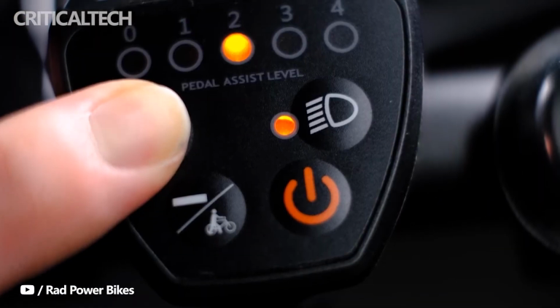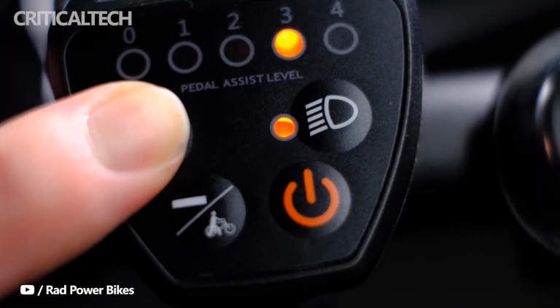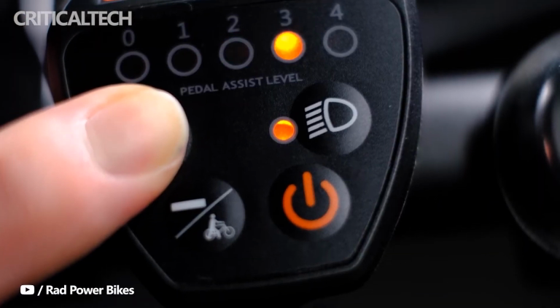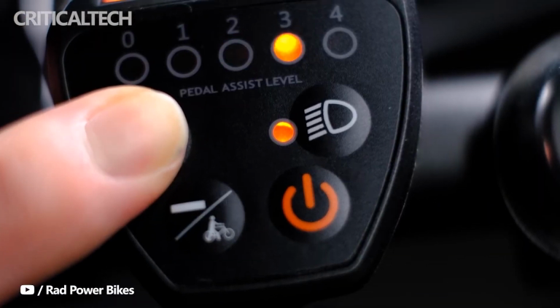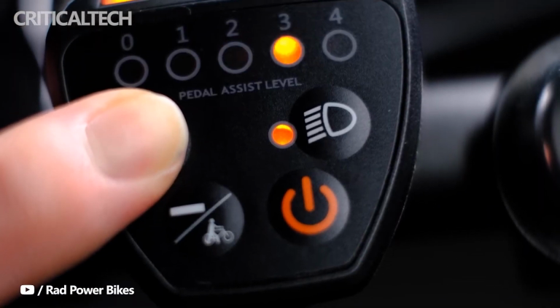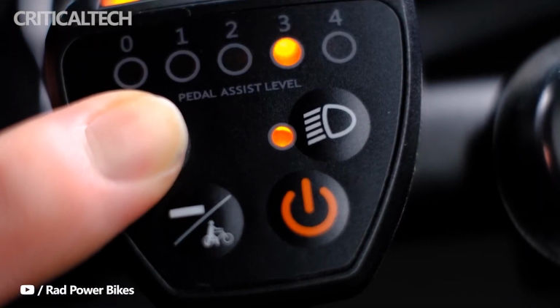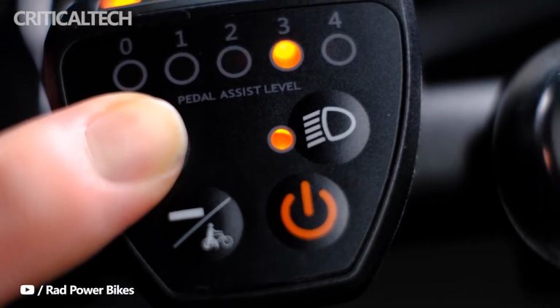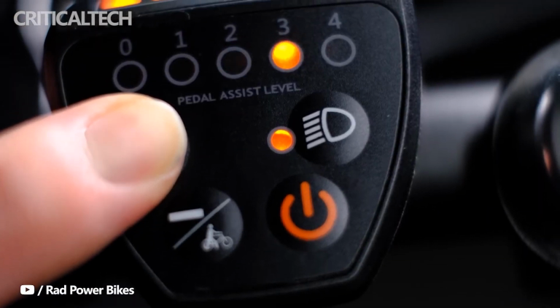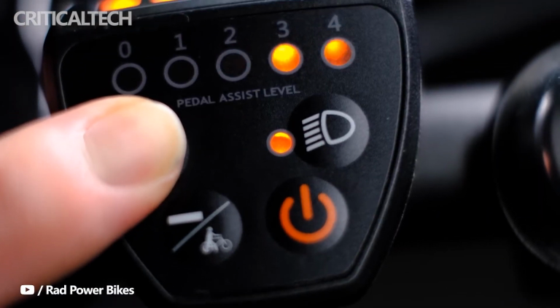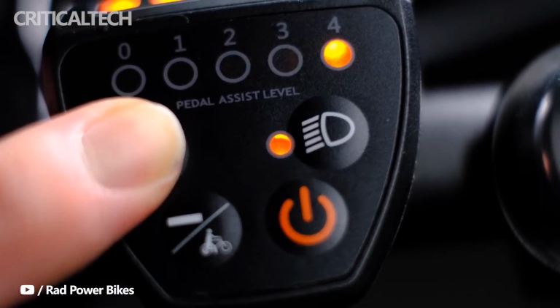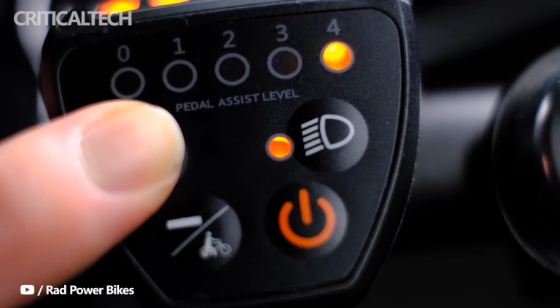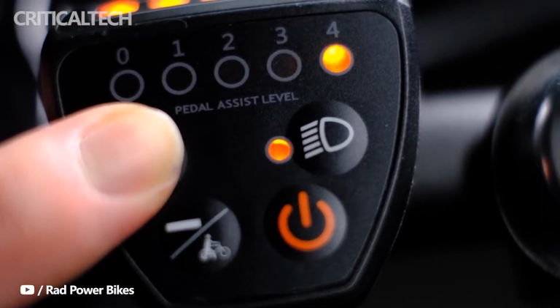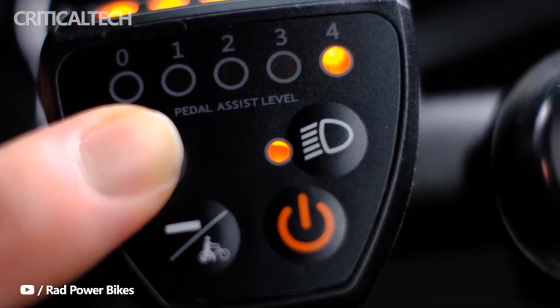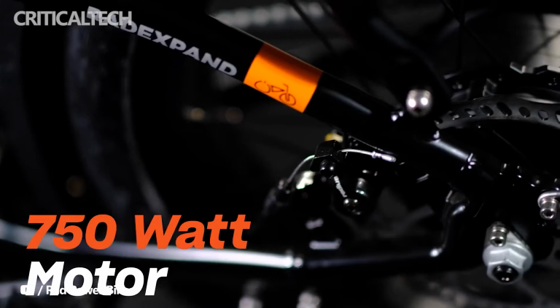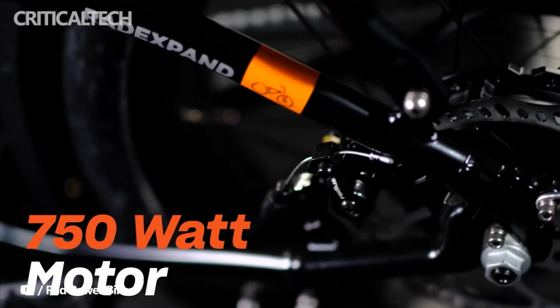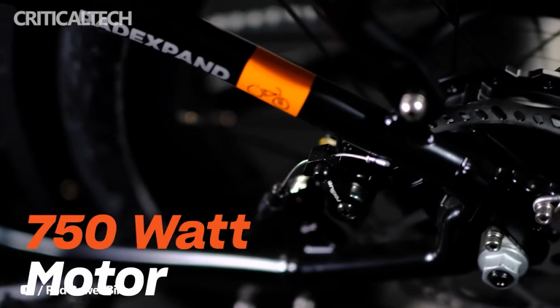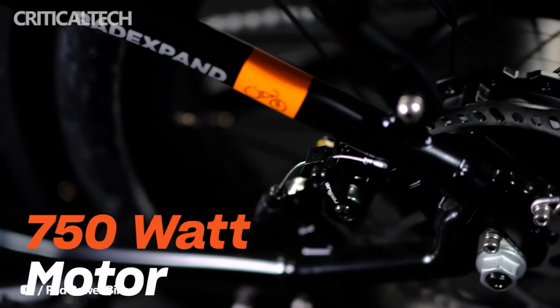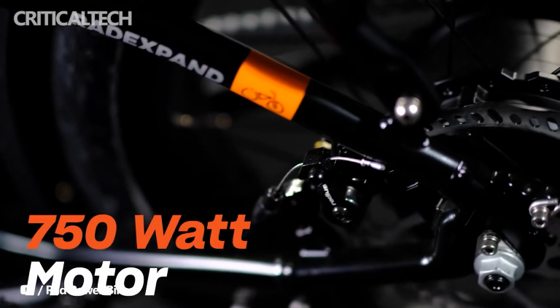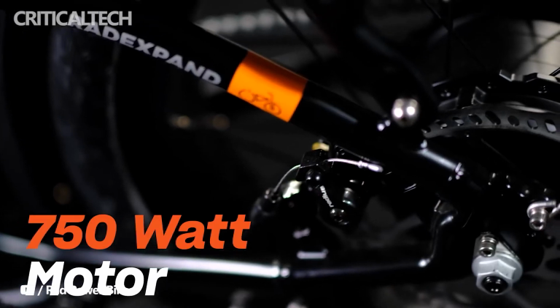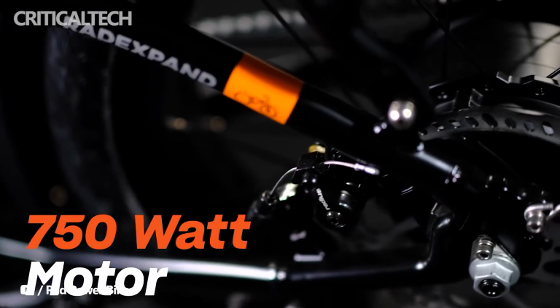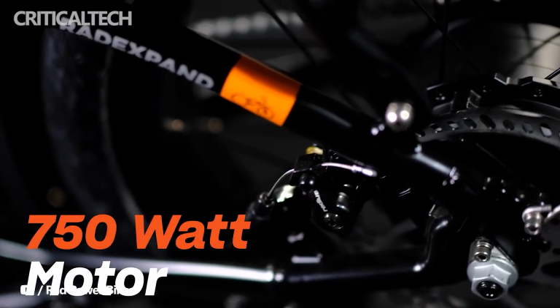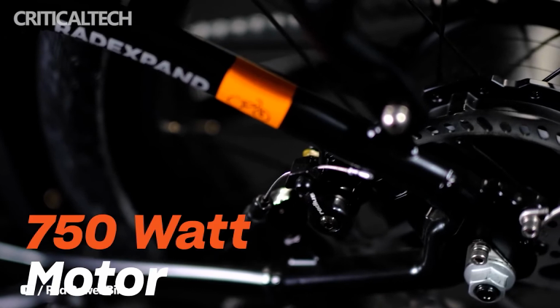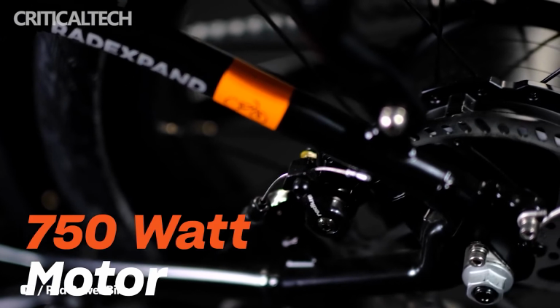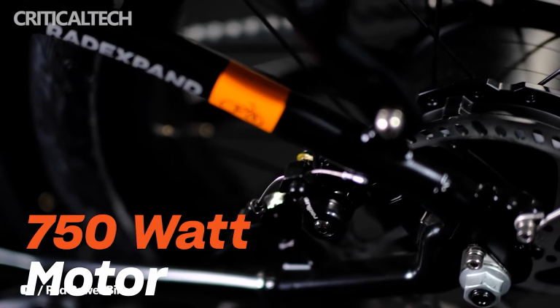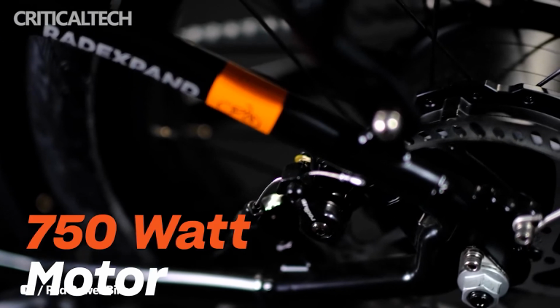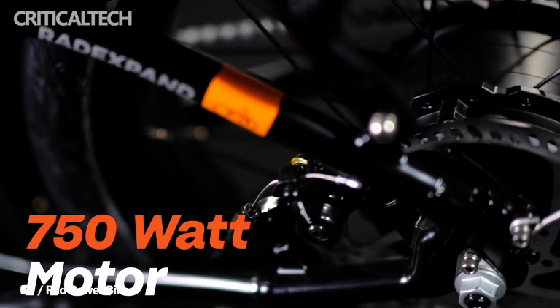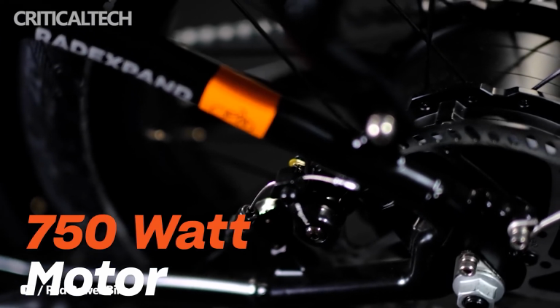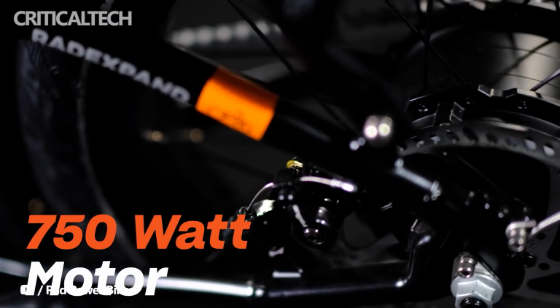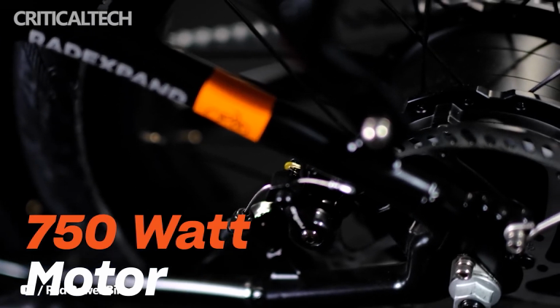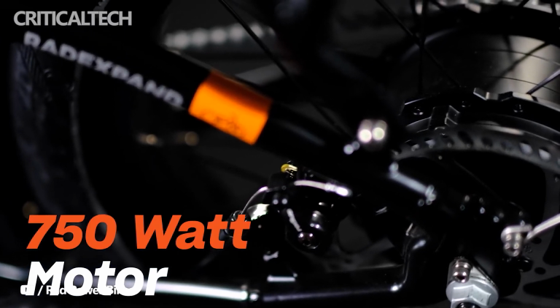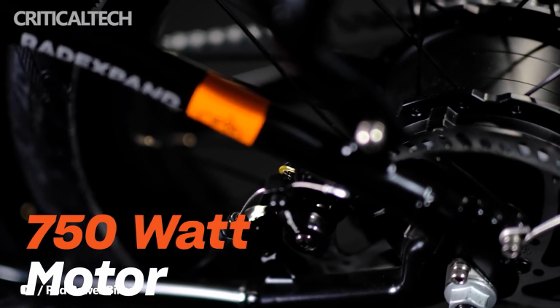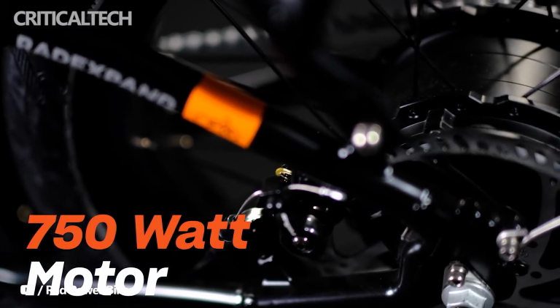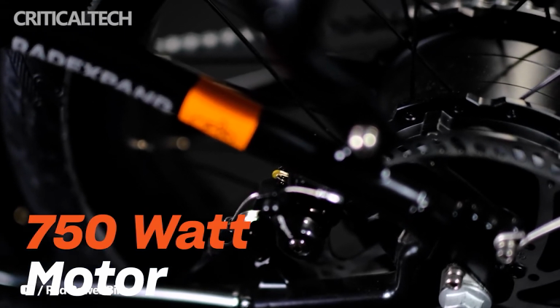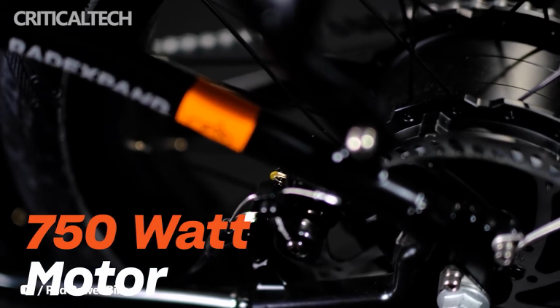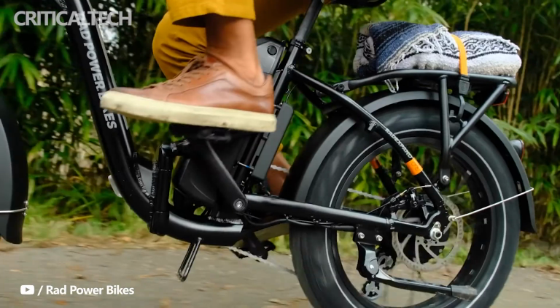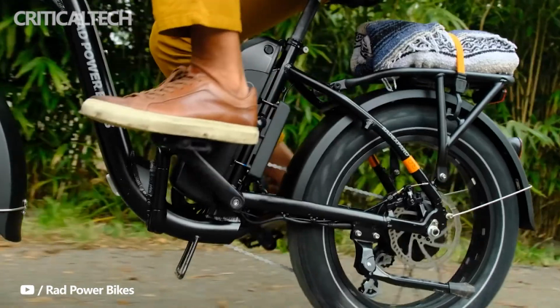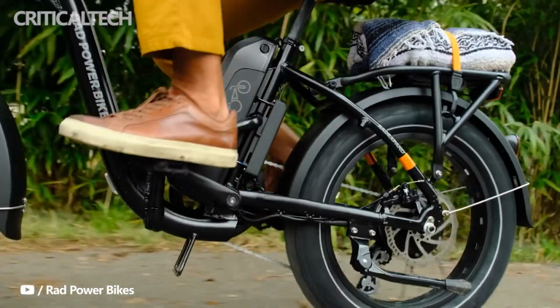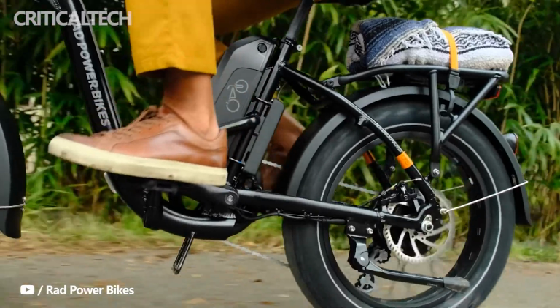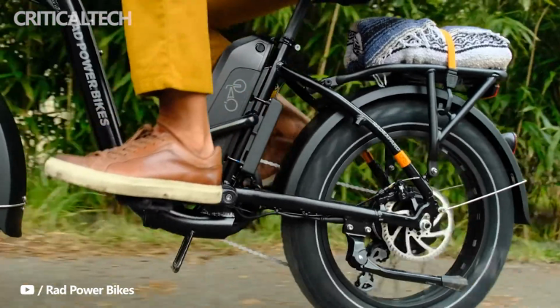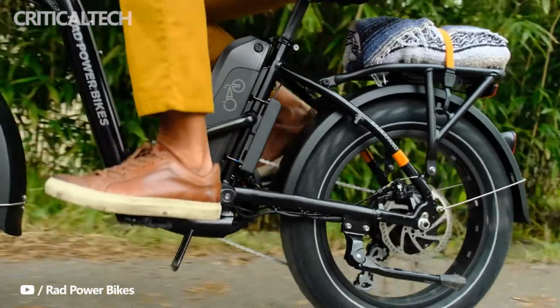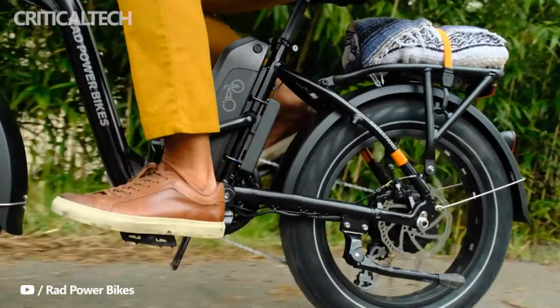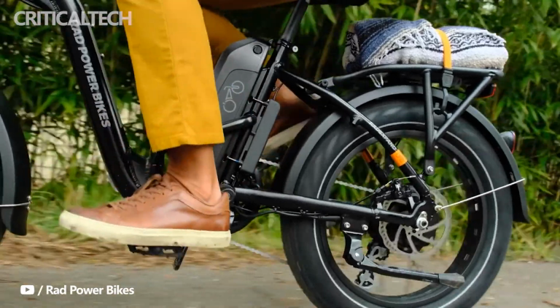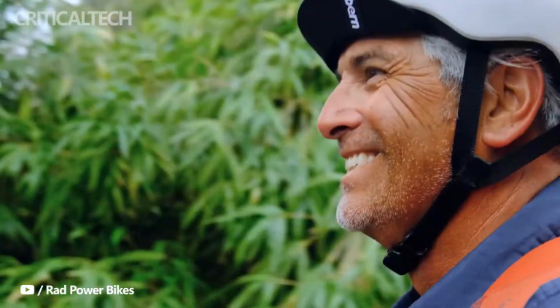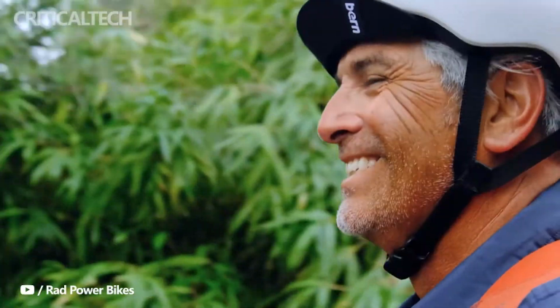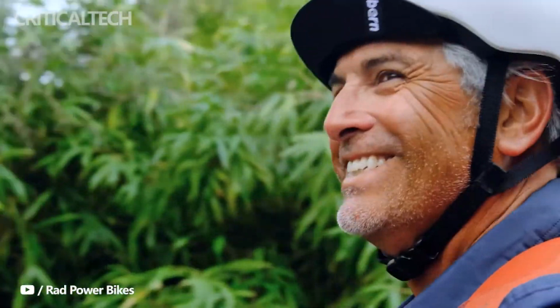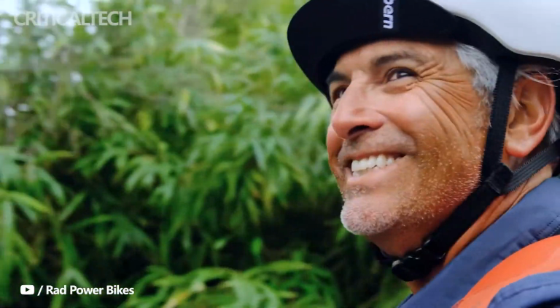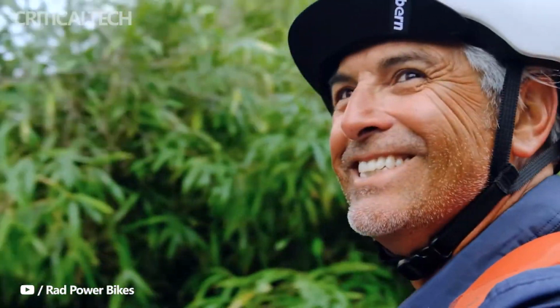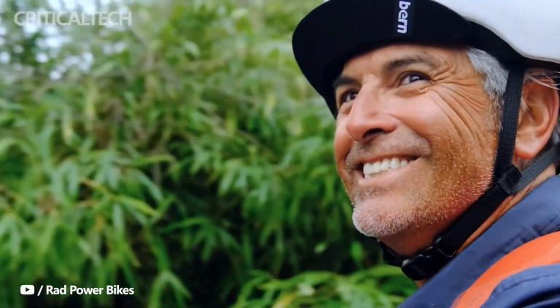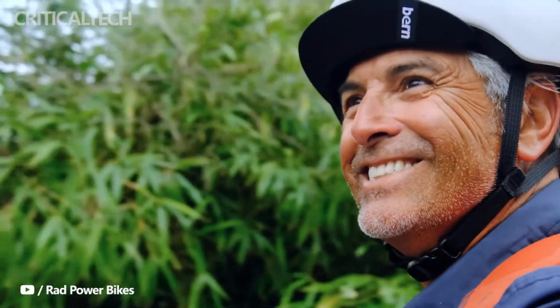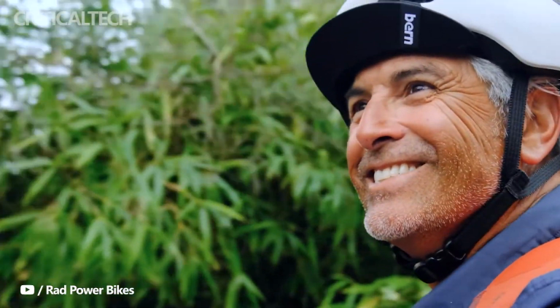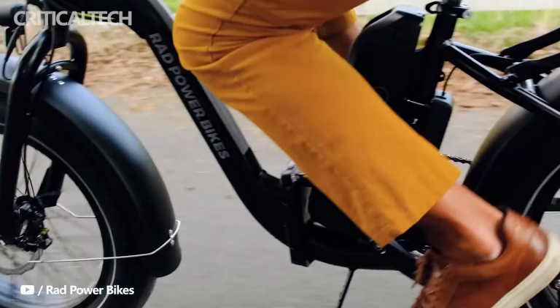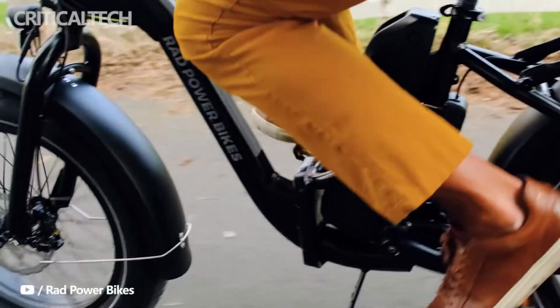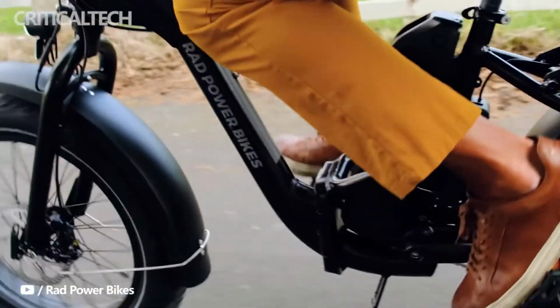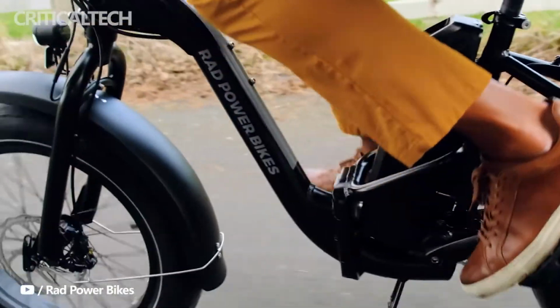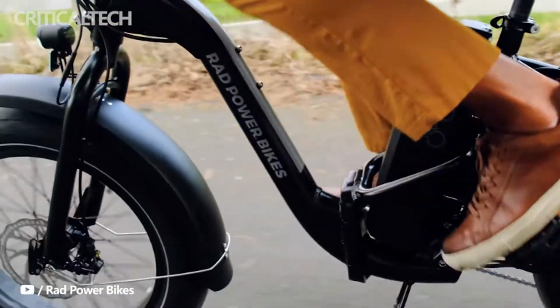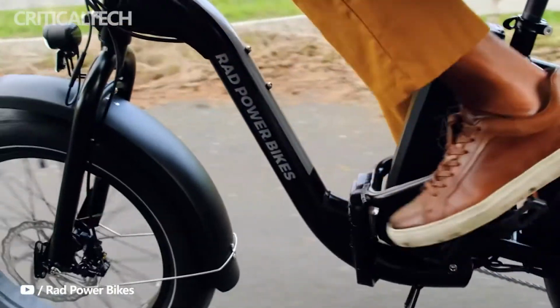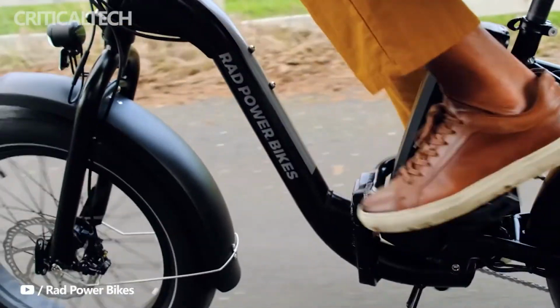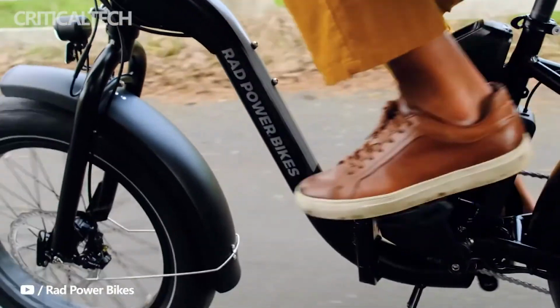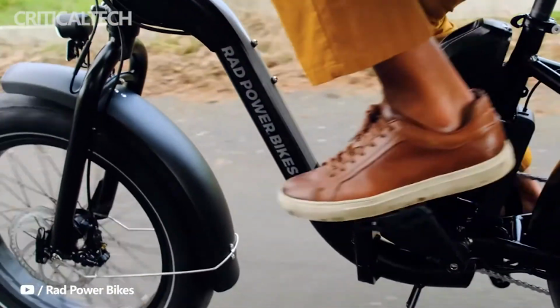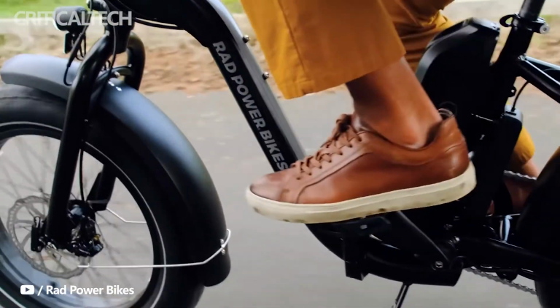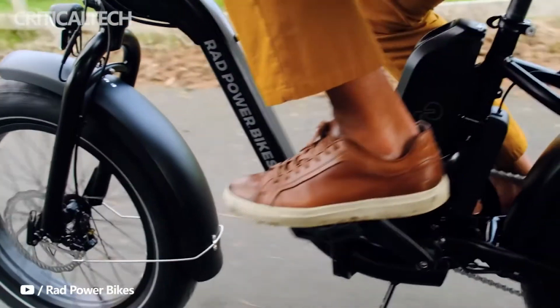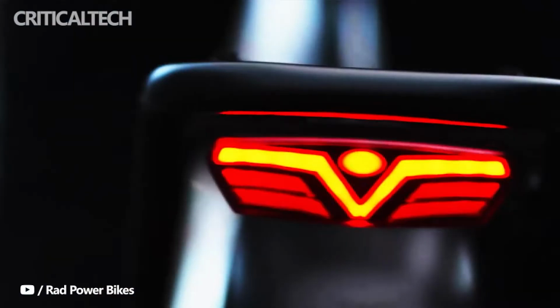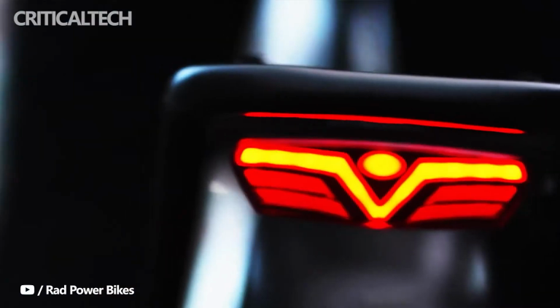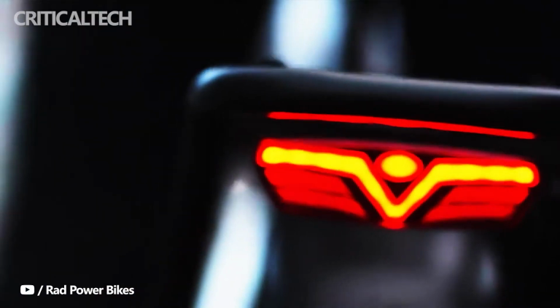The rear rack of the bike can carry loads up to 25 kilograms, while the bike as a whole has a 125 kilogram payload capacity.